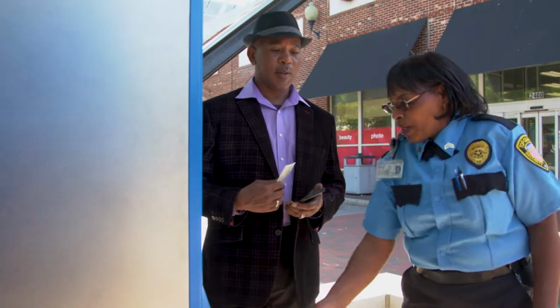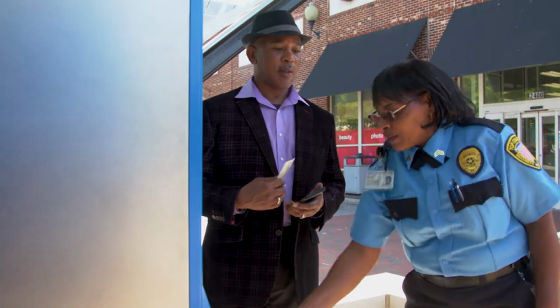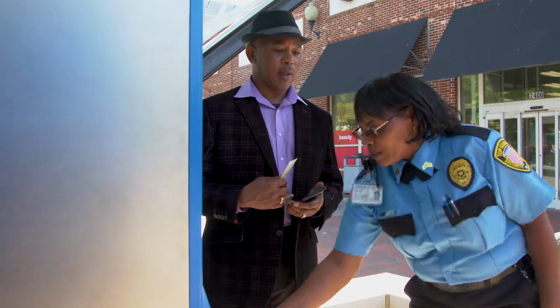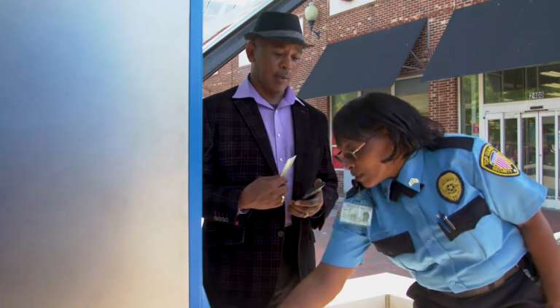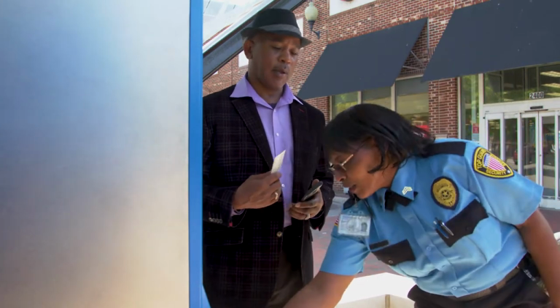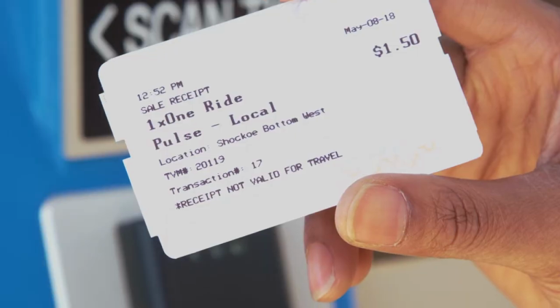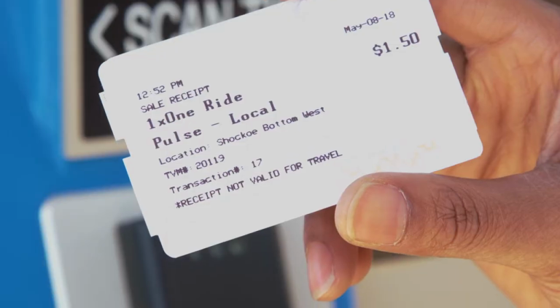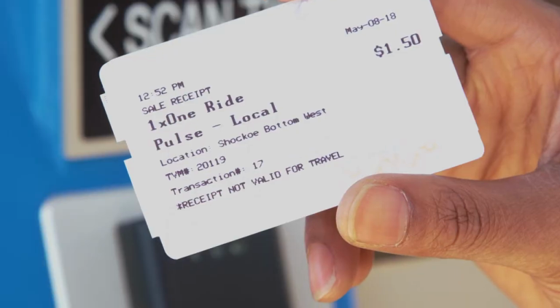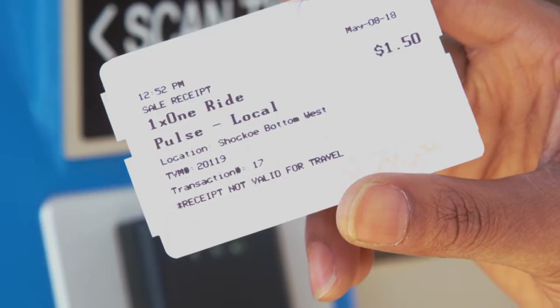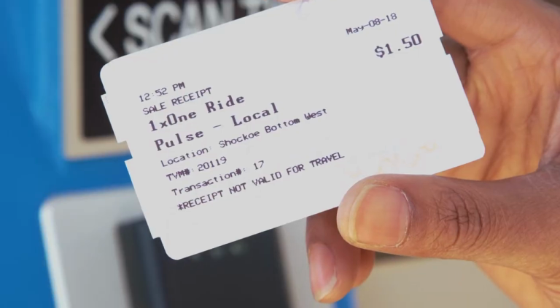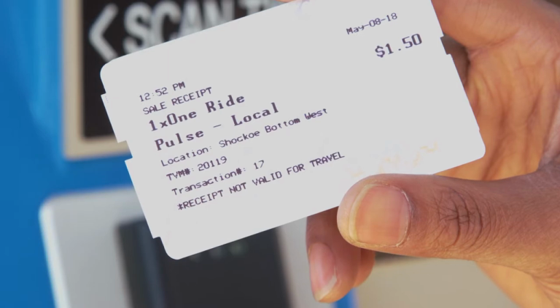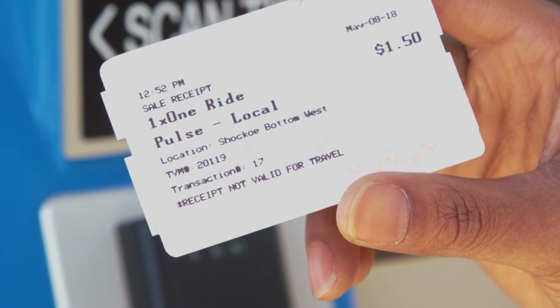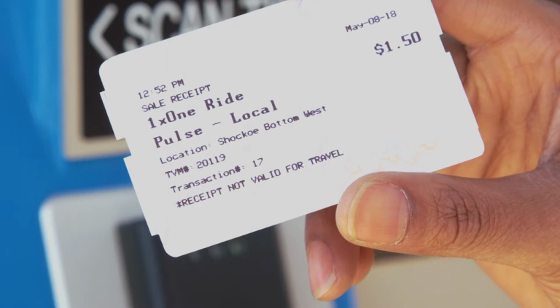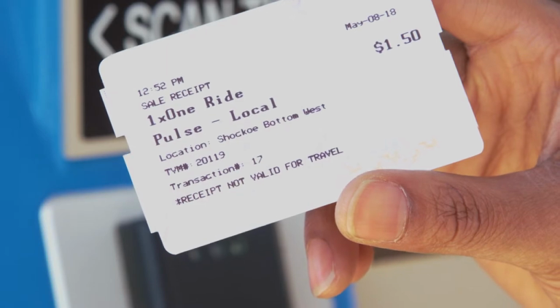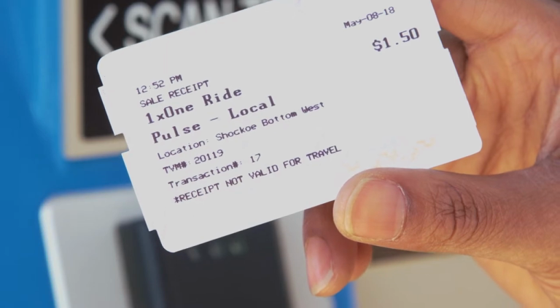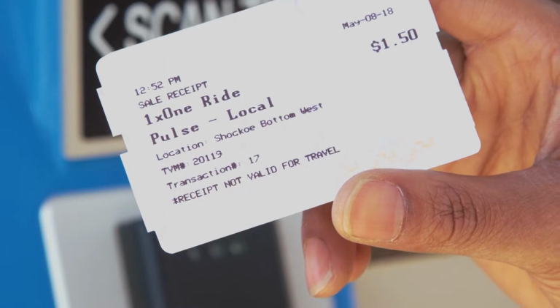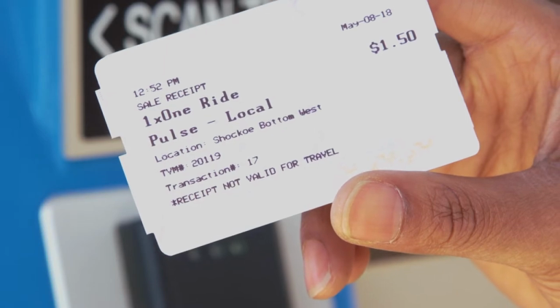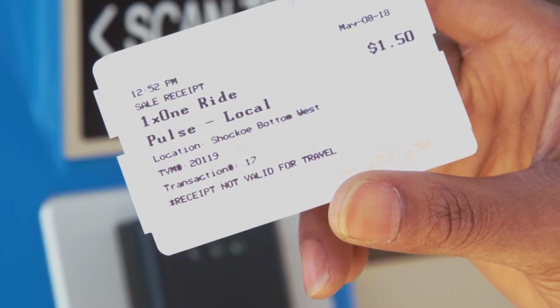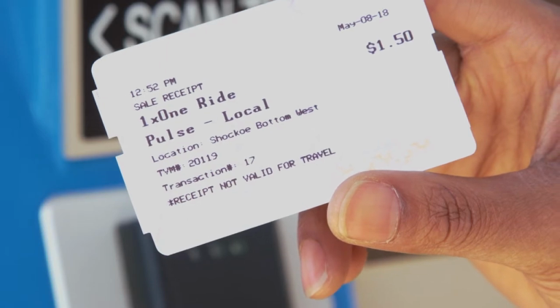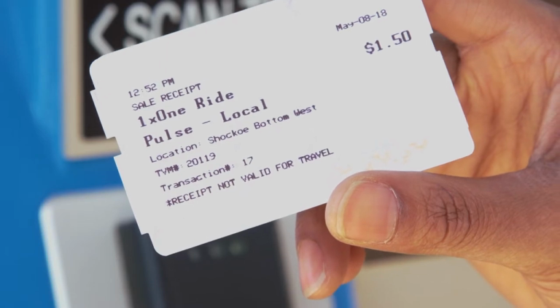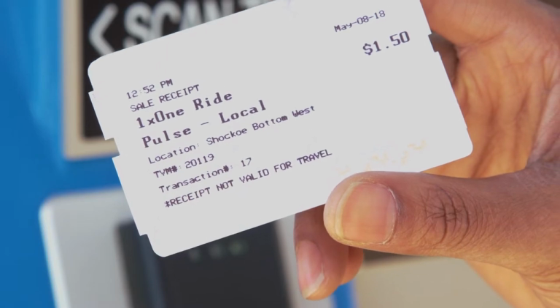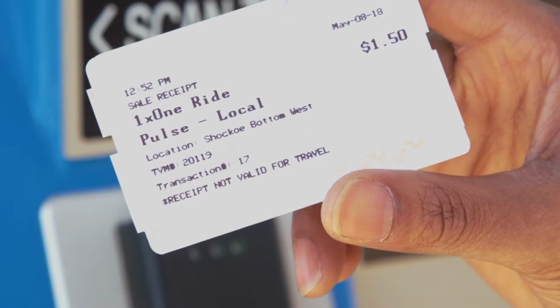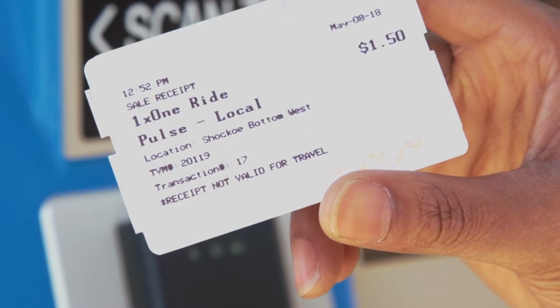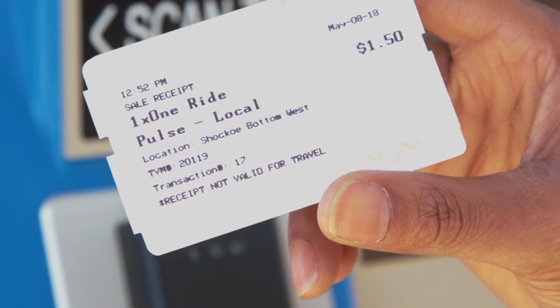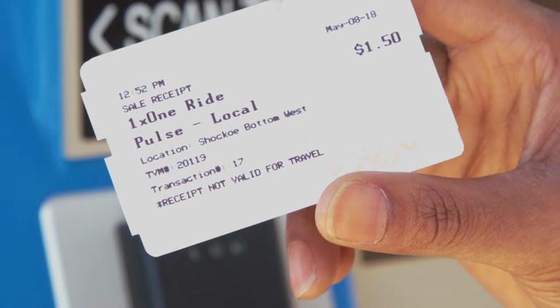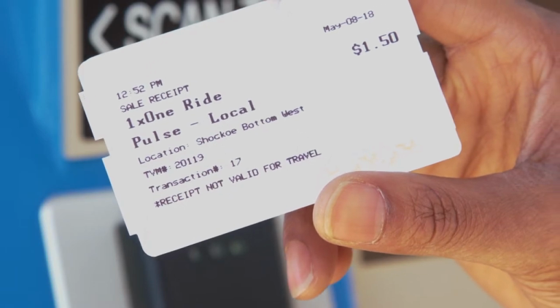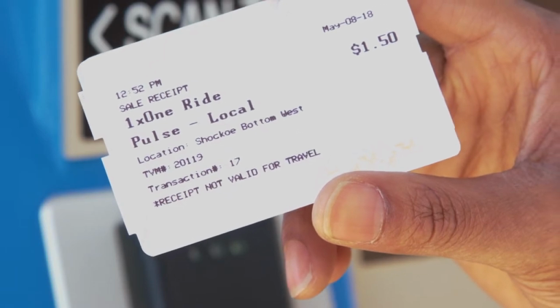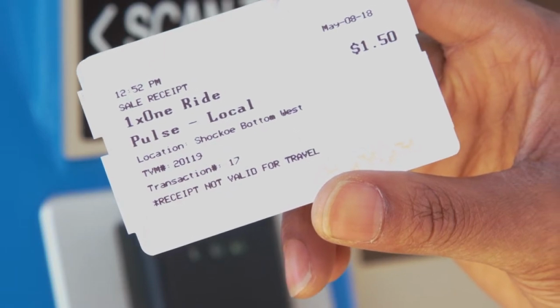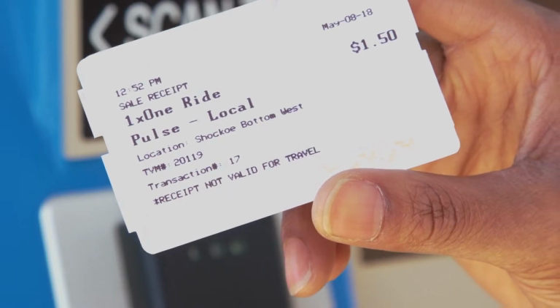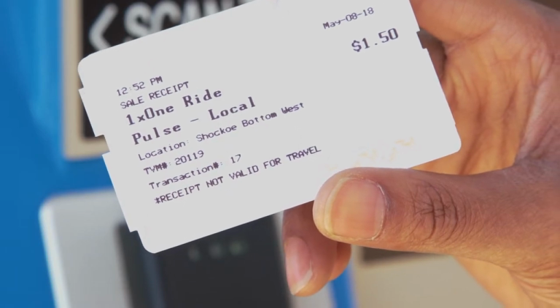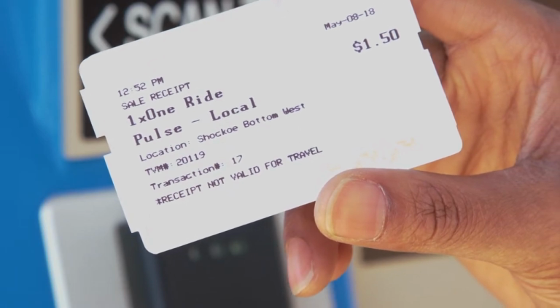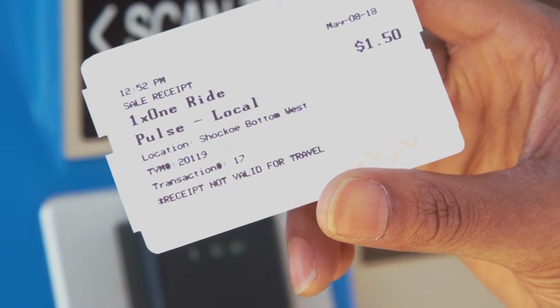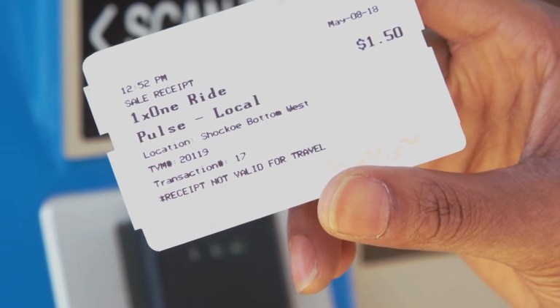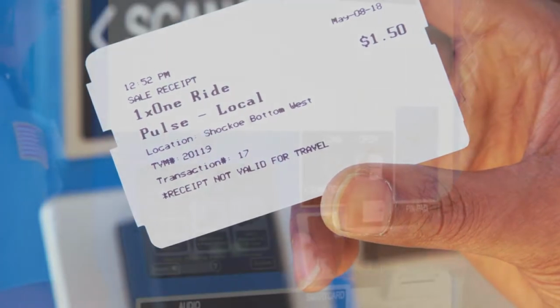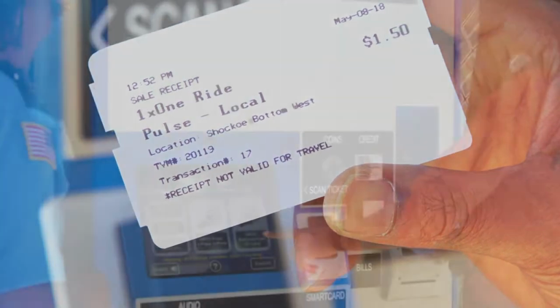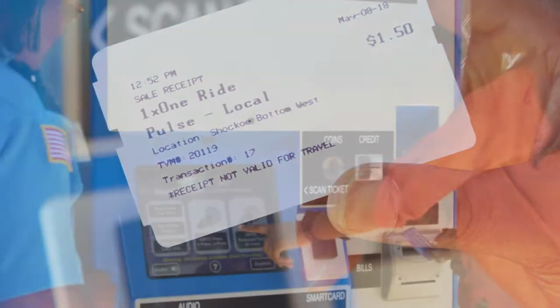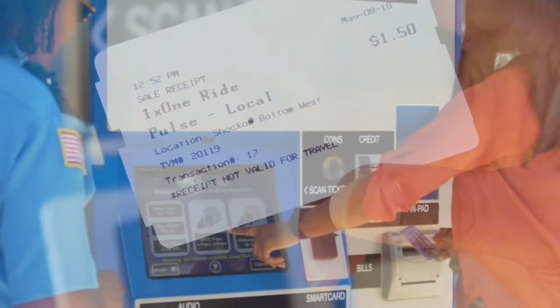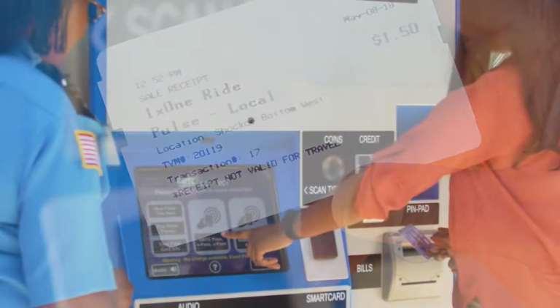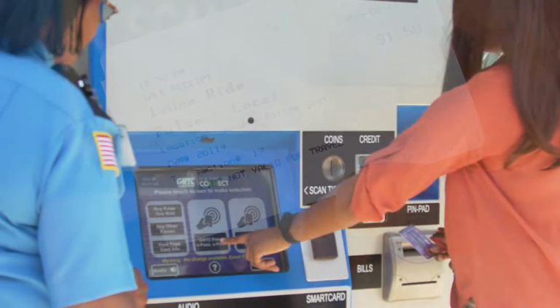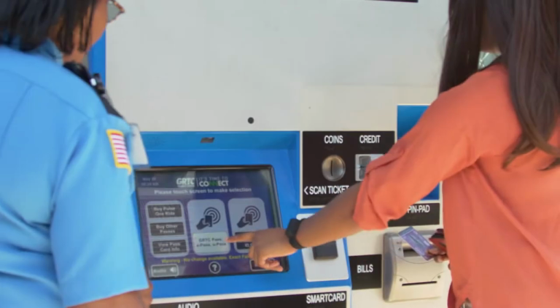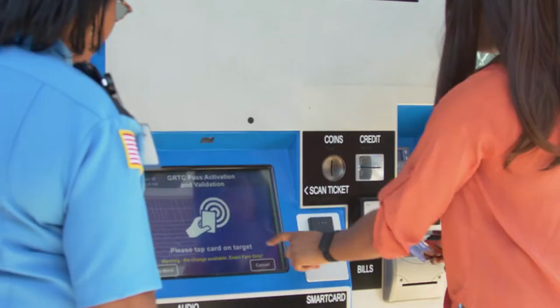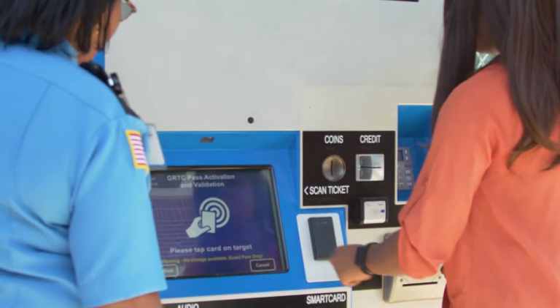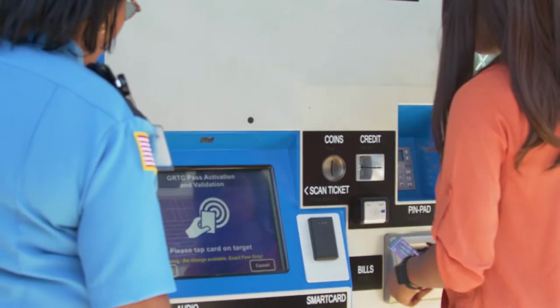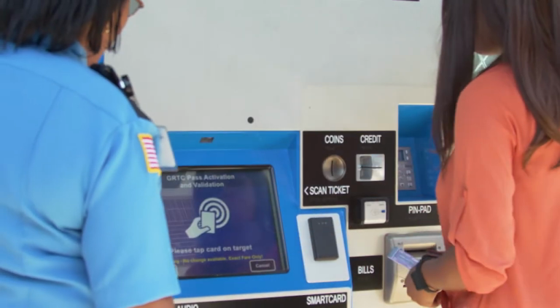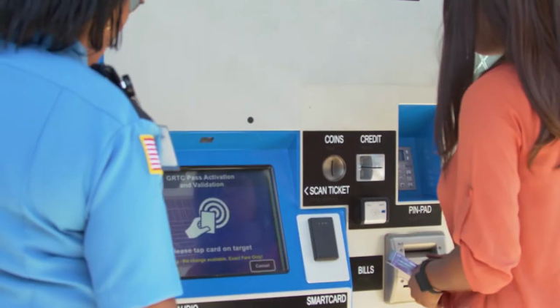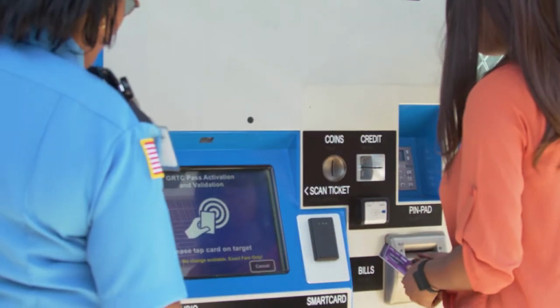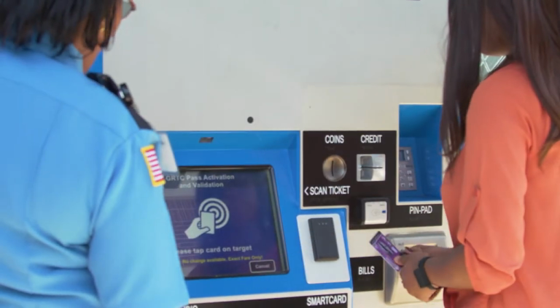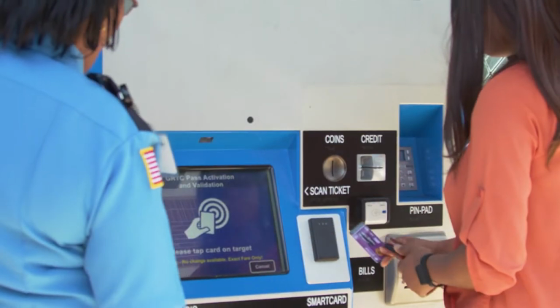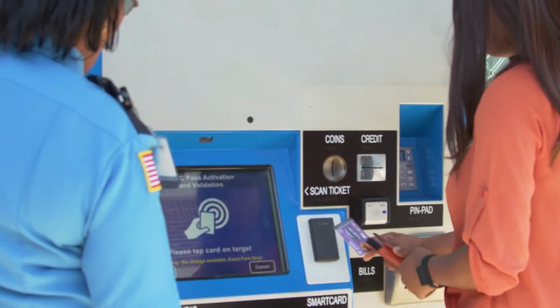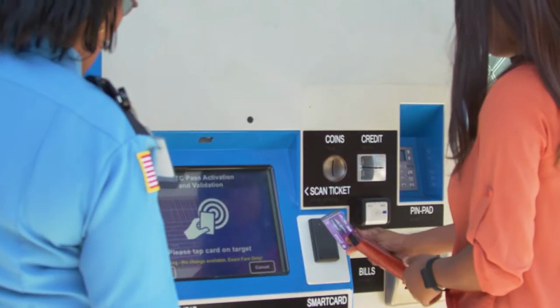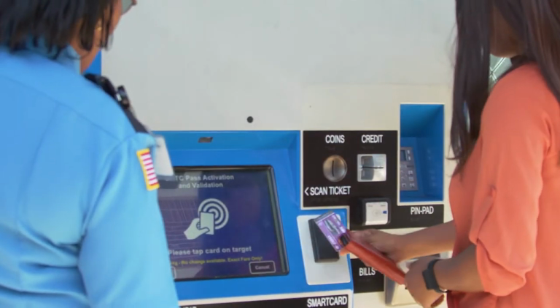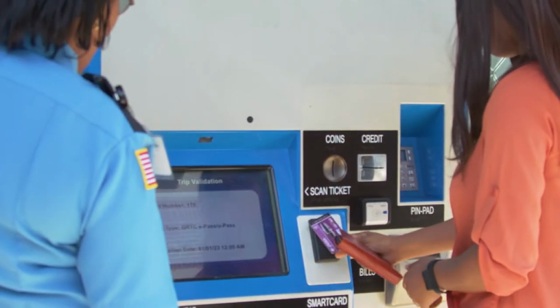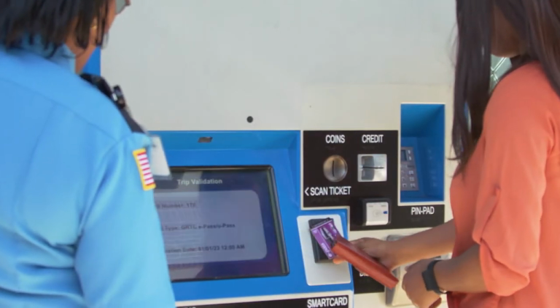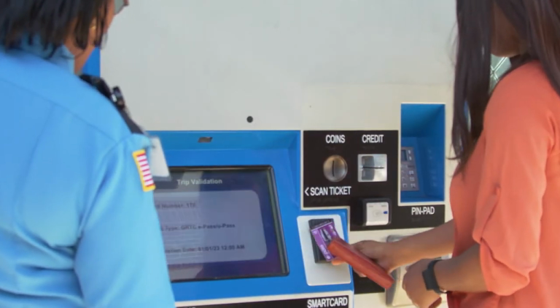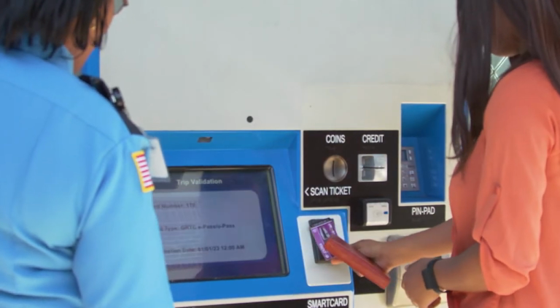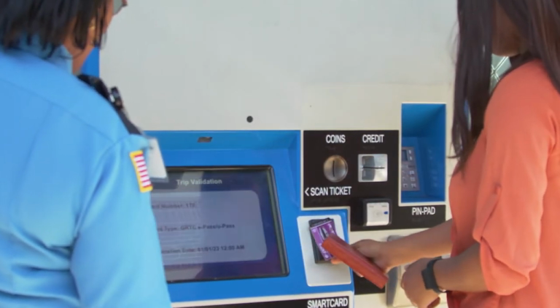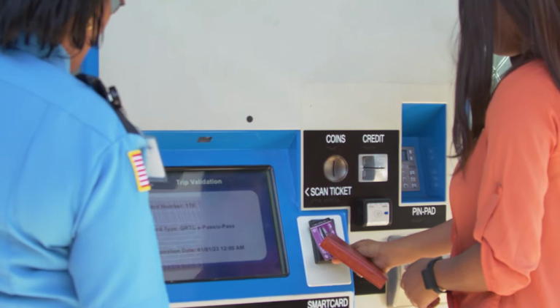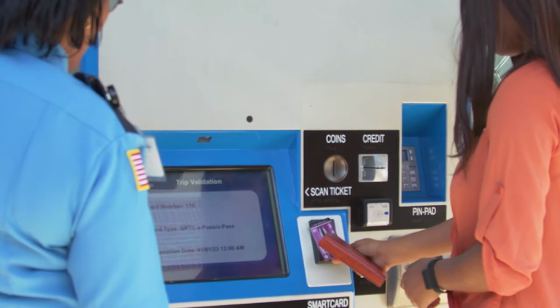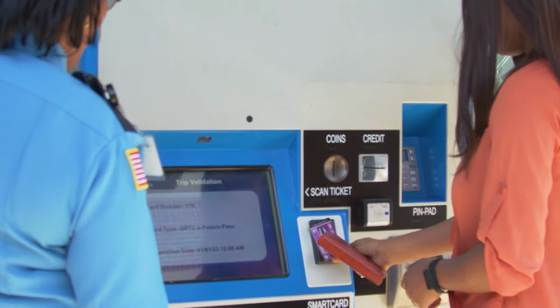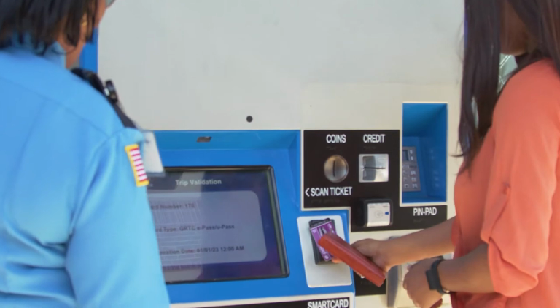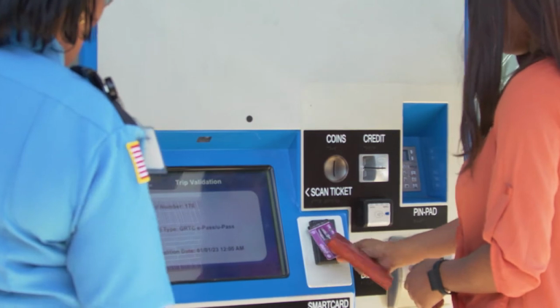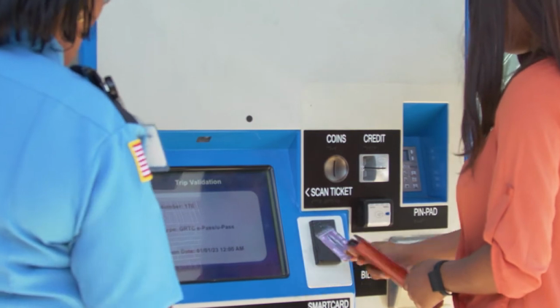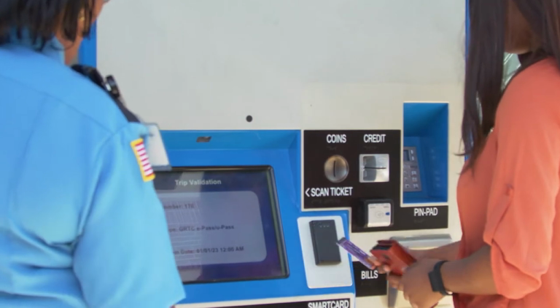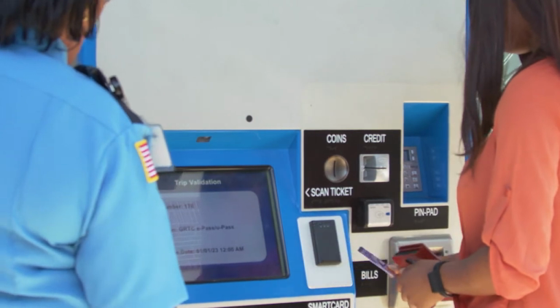At the end of your transaction, you can print a receipt. To begin your transaction, simply touch the screen and follow the prompts.